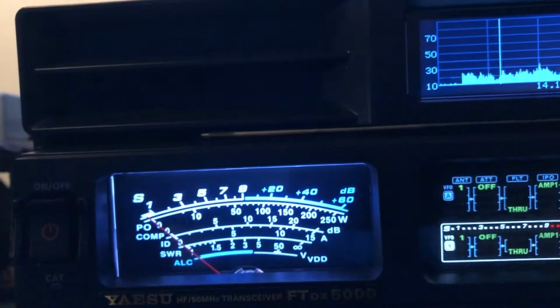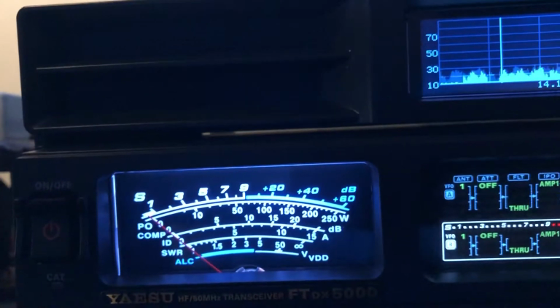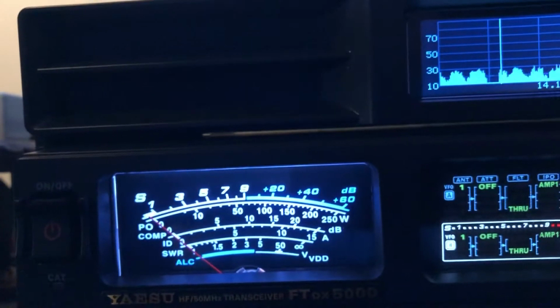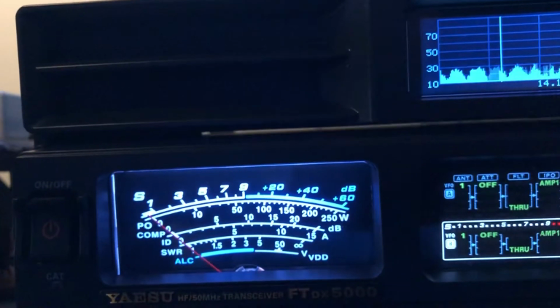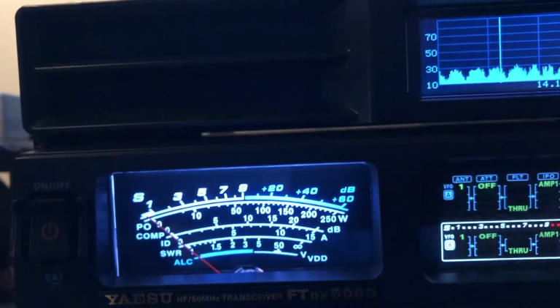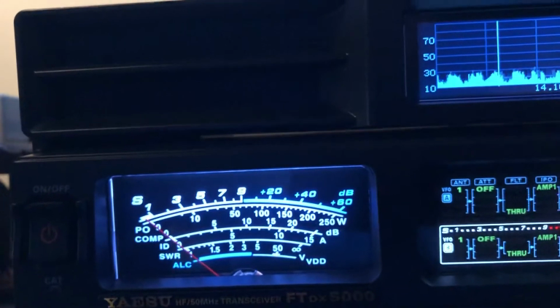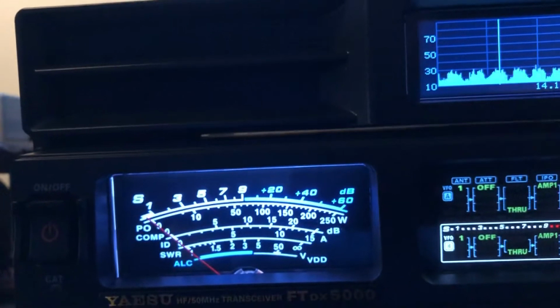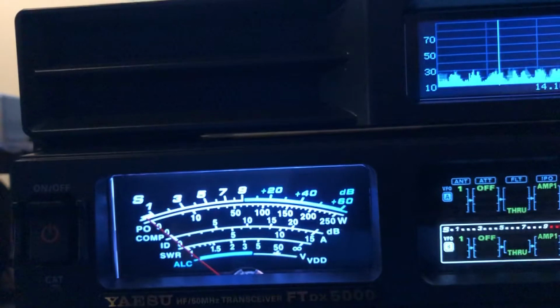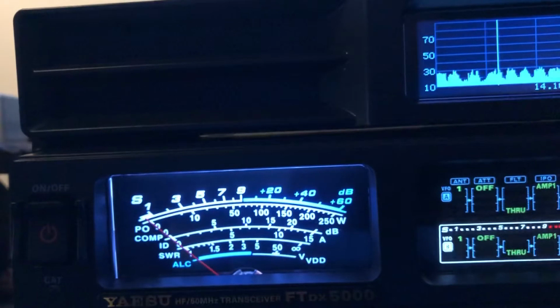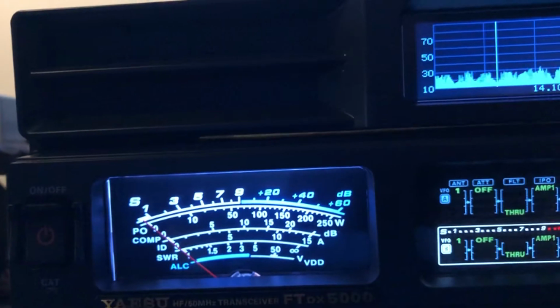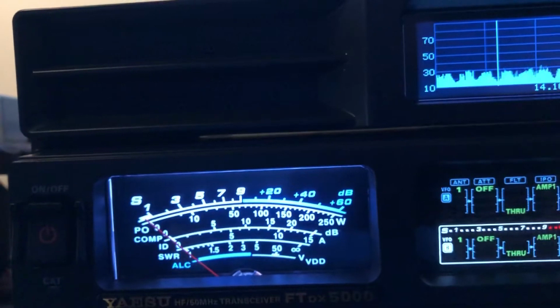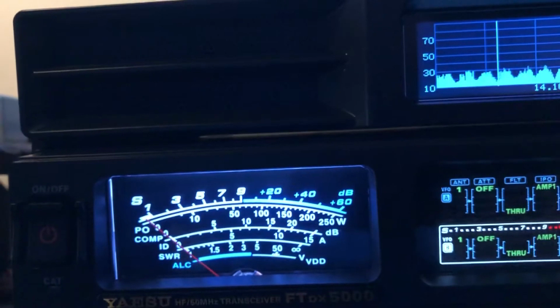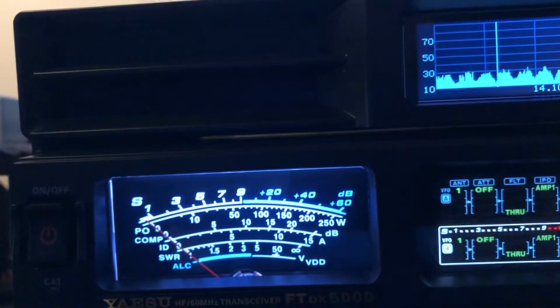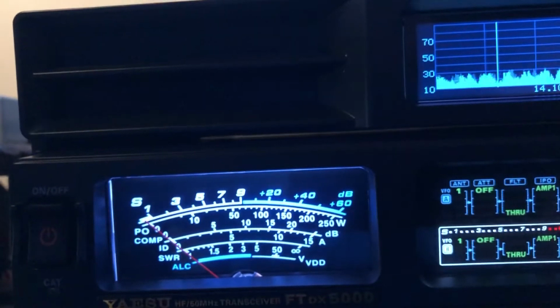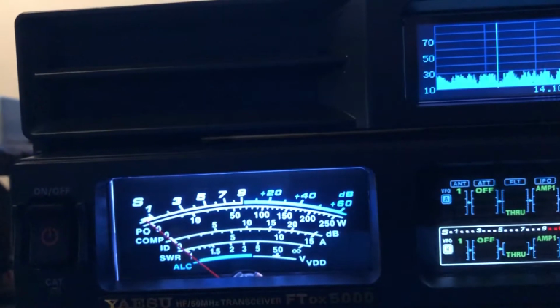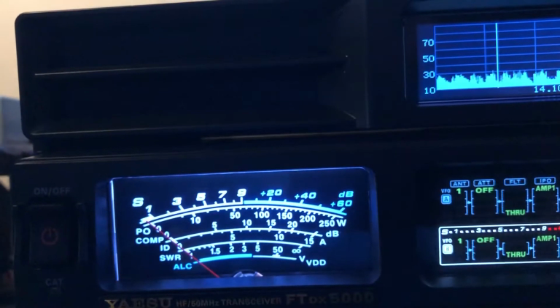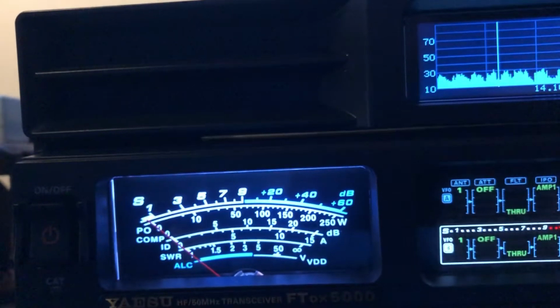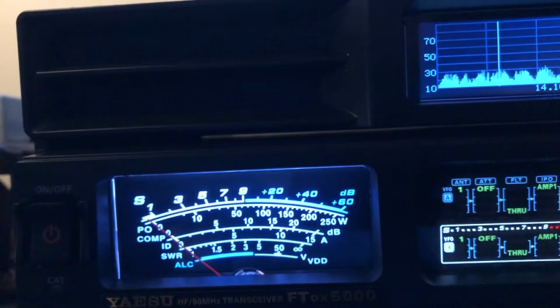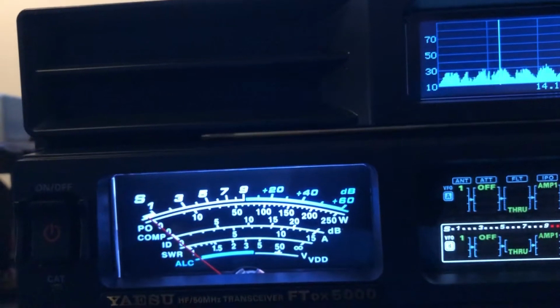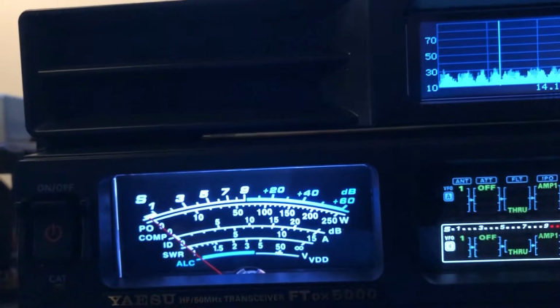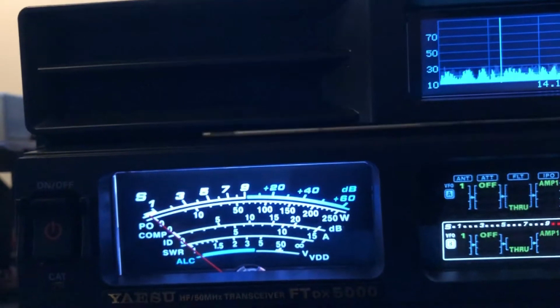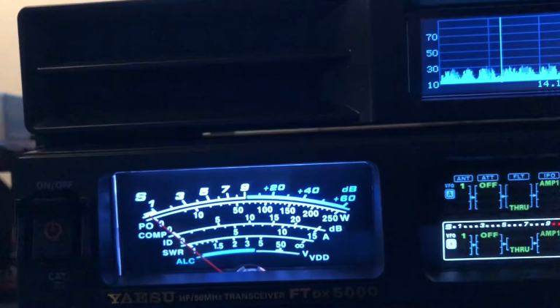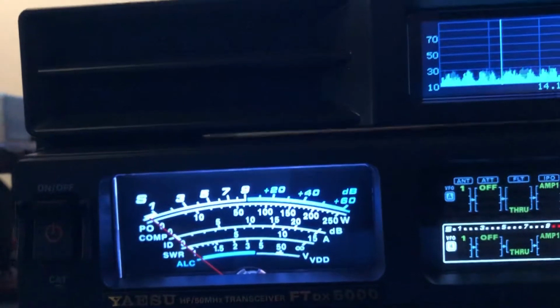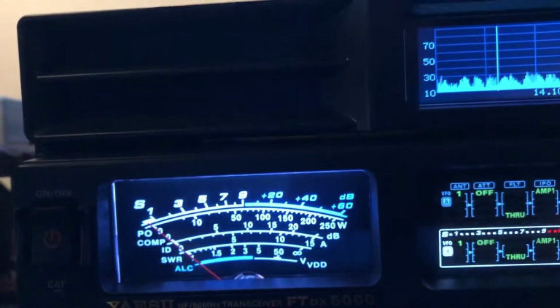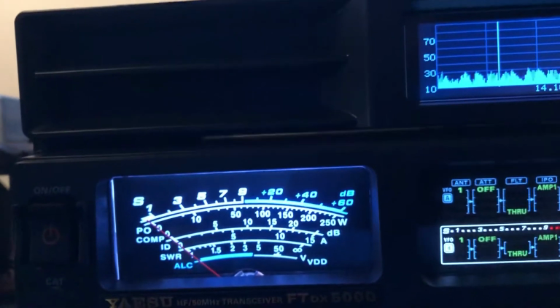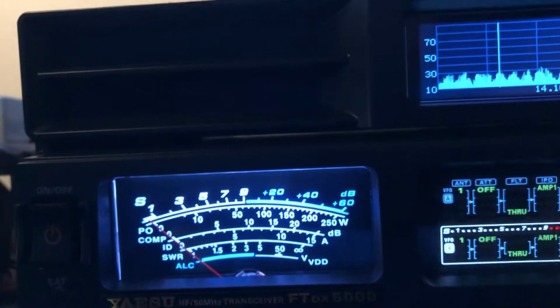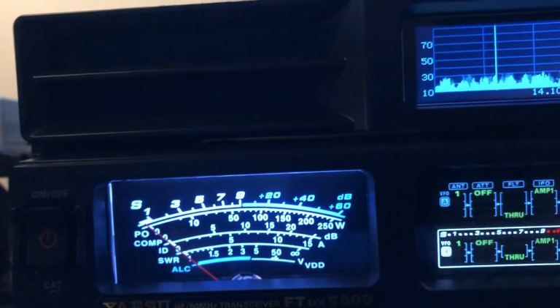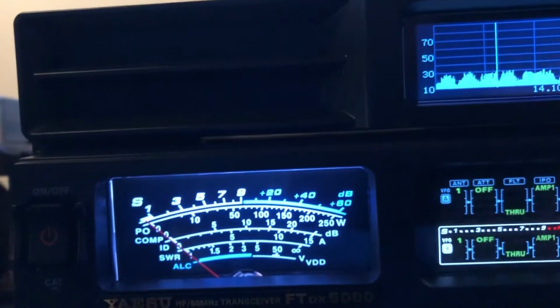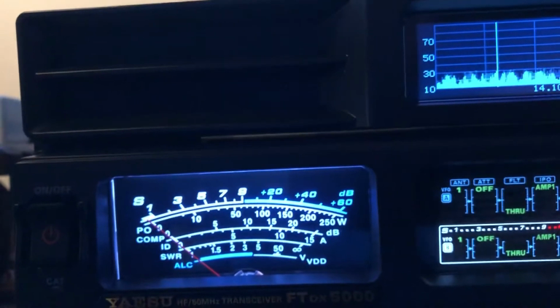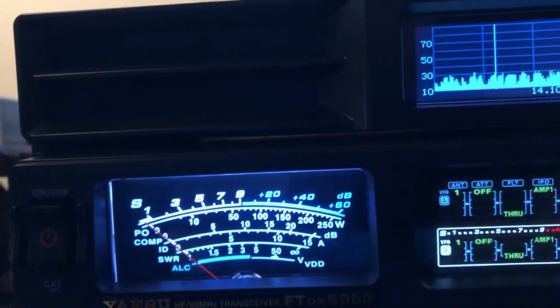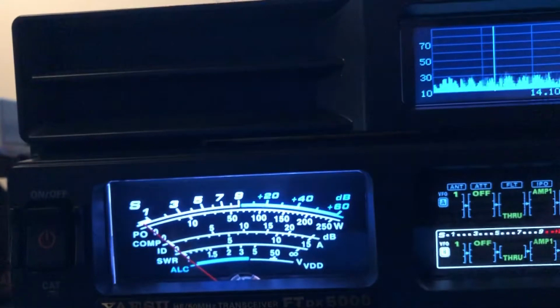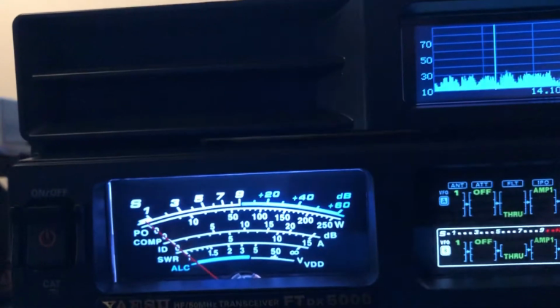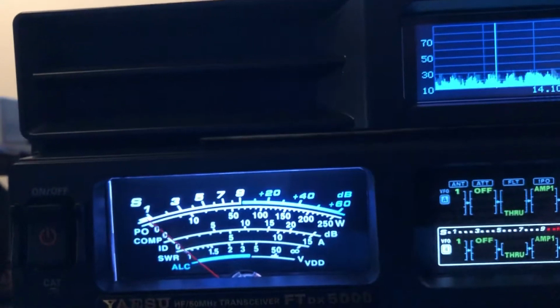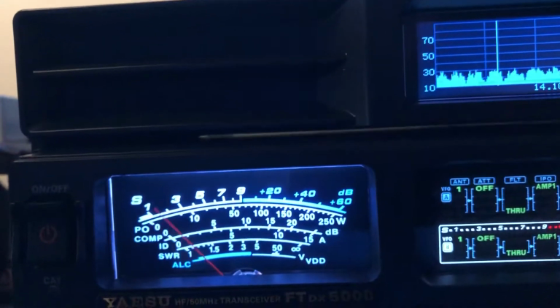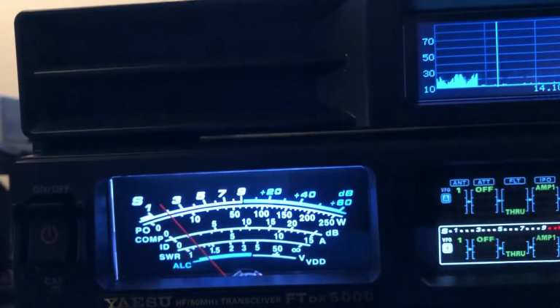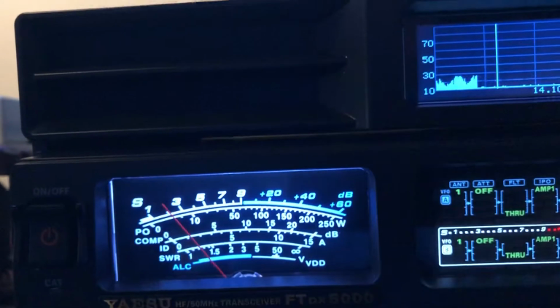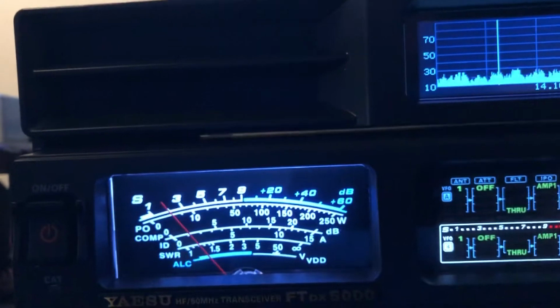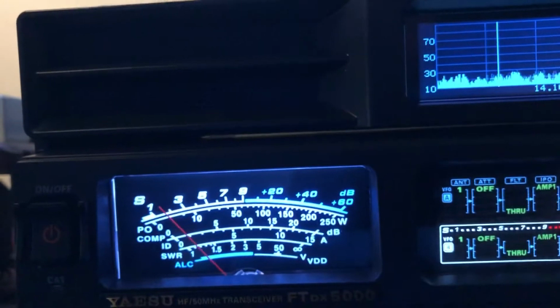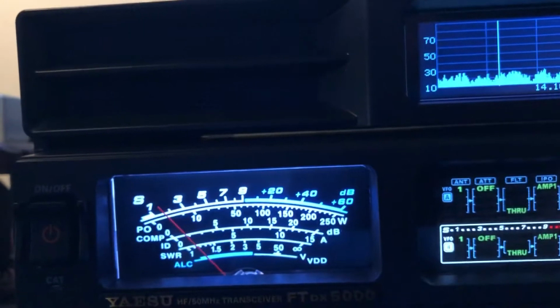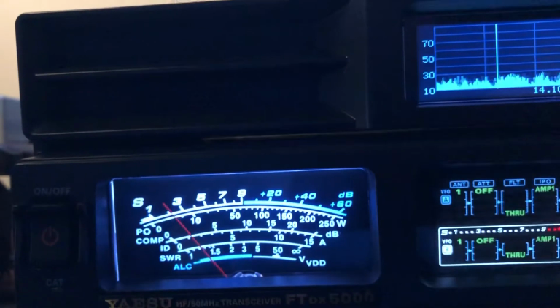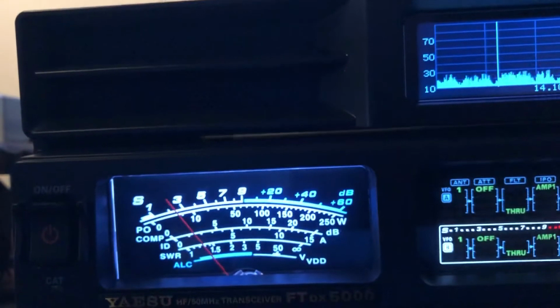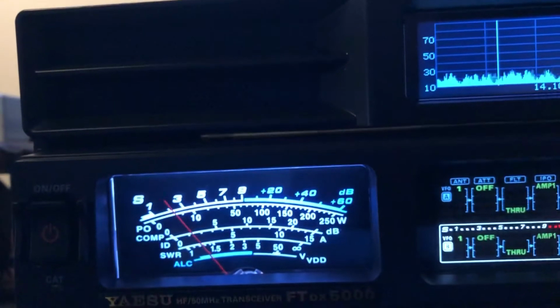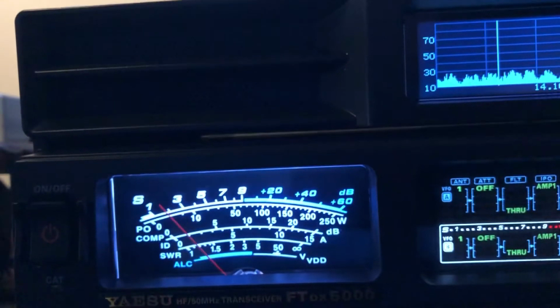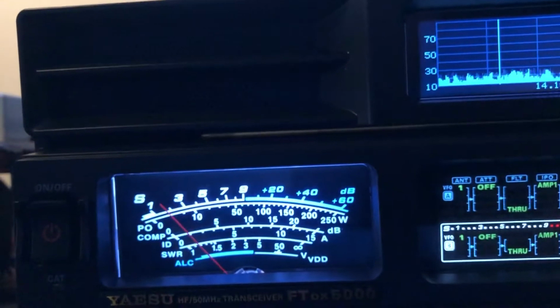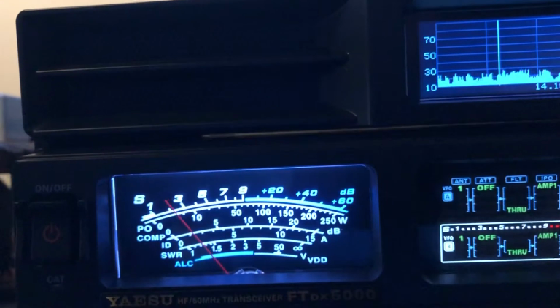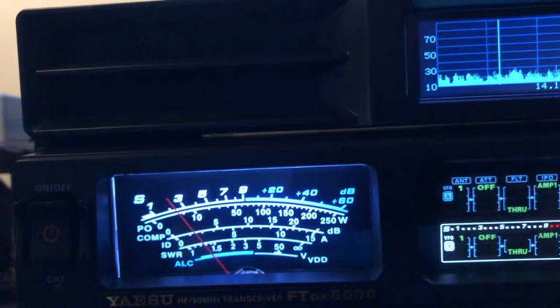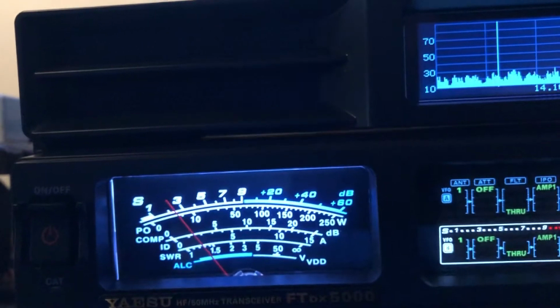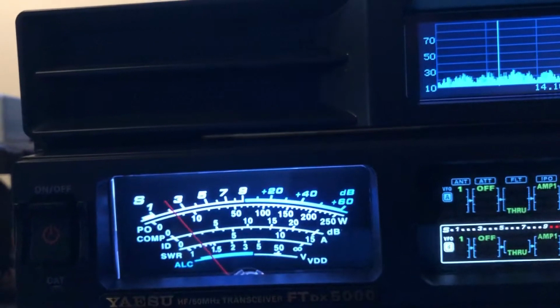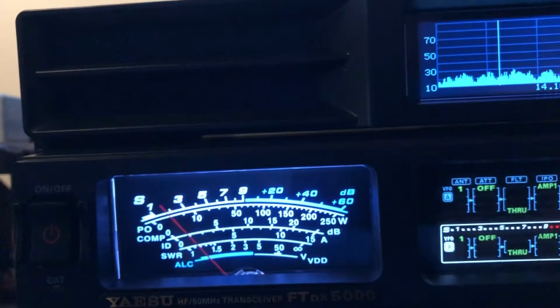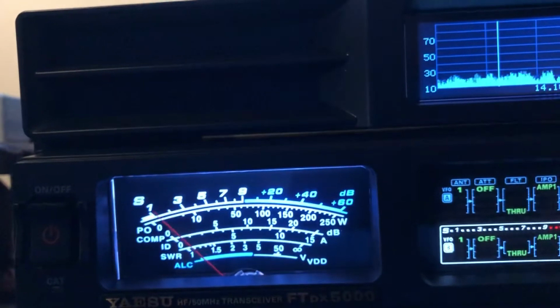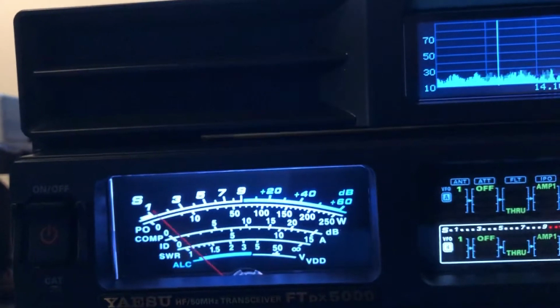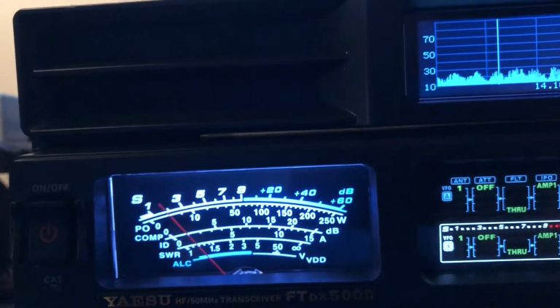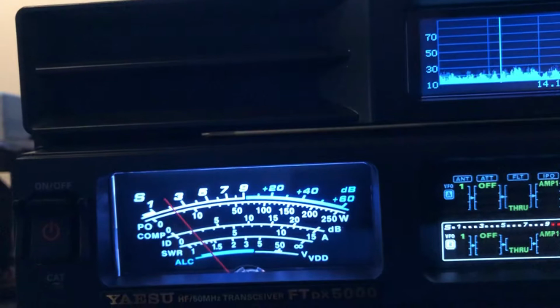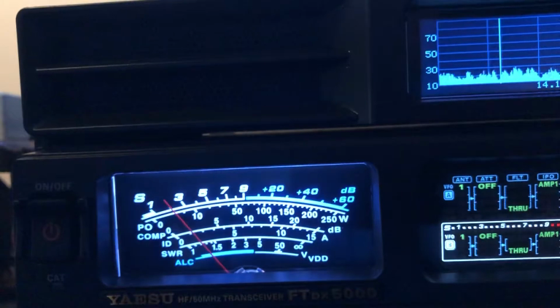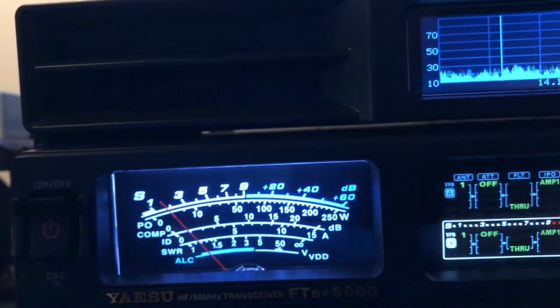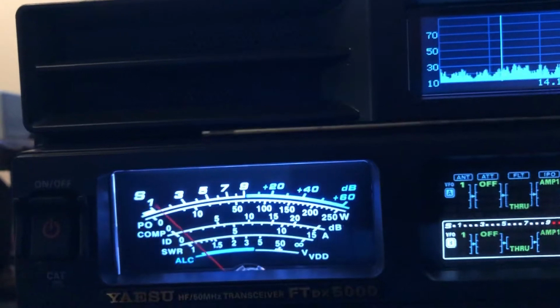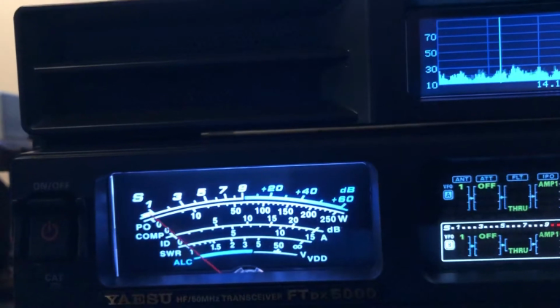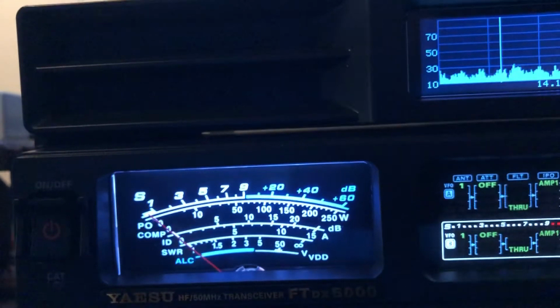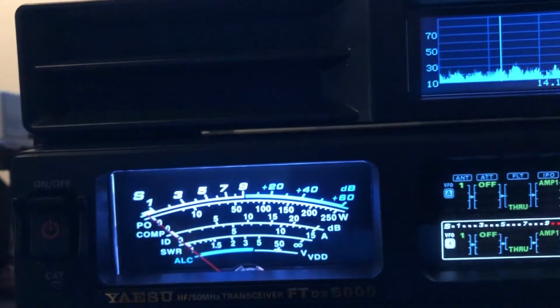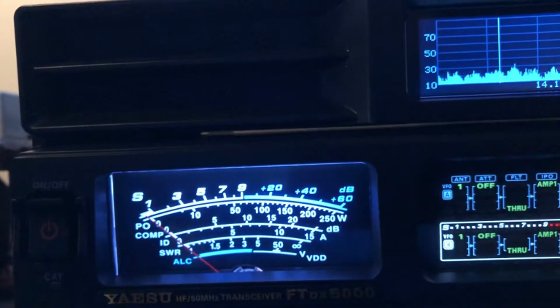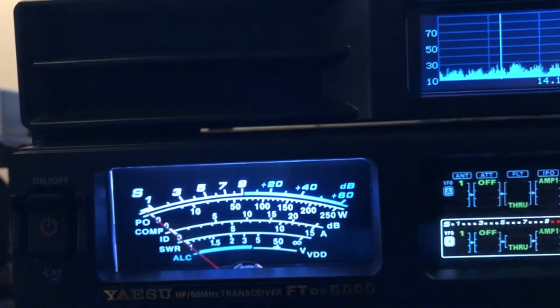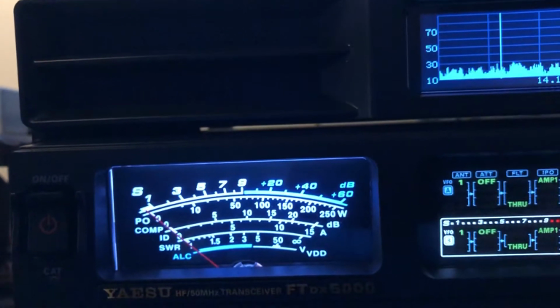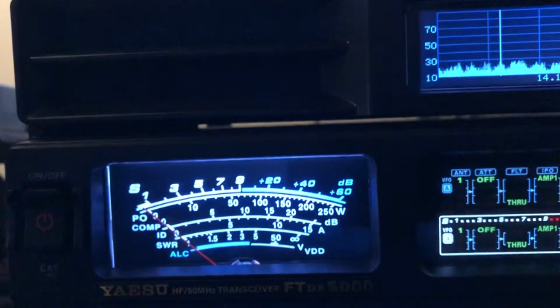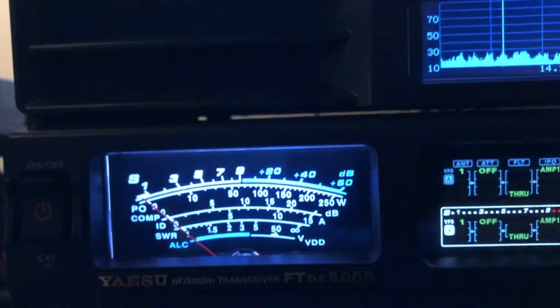There he is on the R5 vertical — or there he isn't. There we are back on the 160 meter dipole.